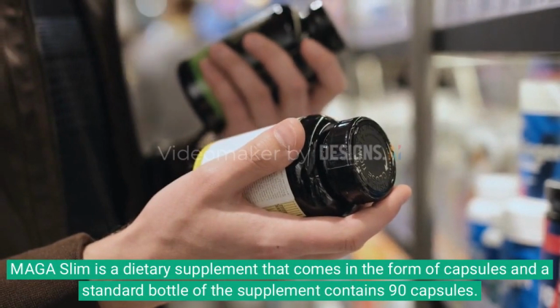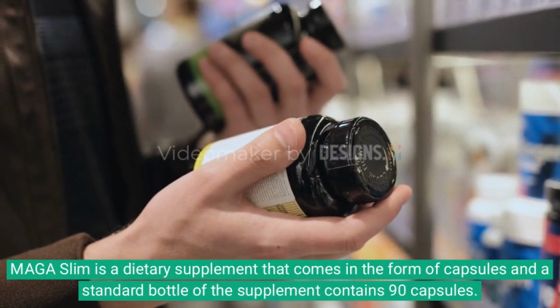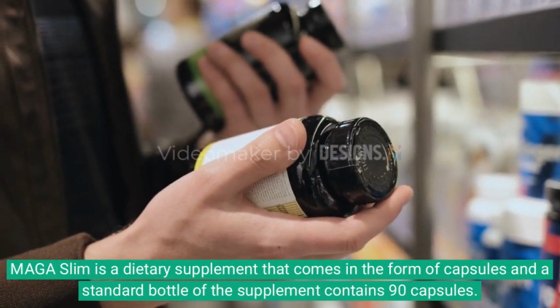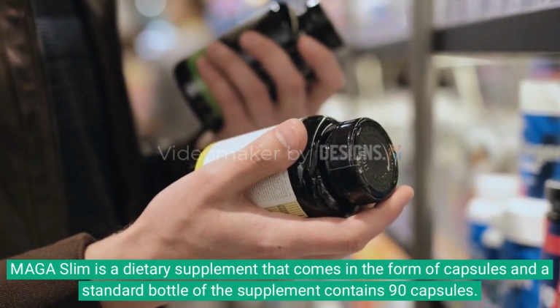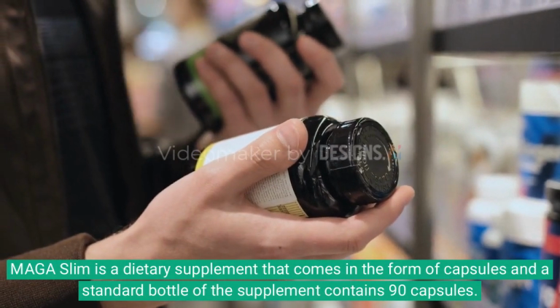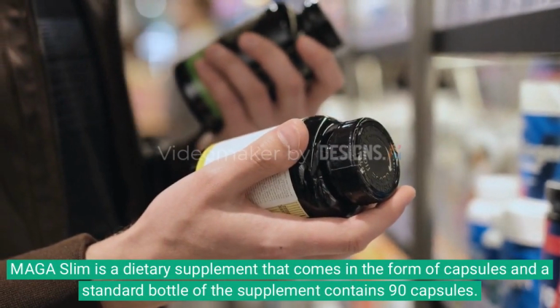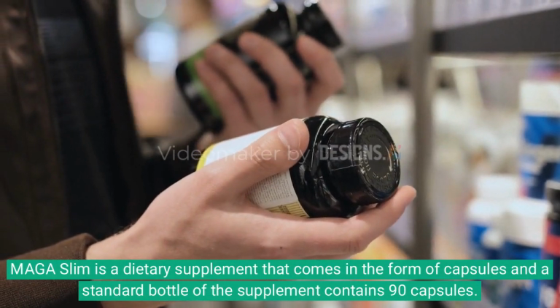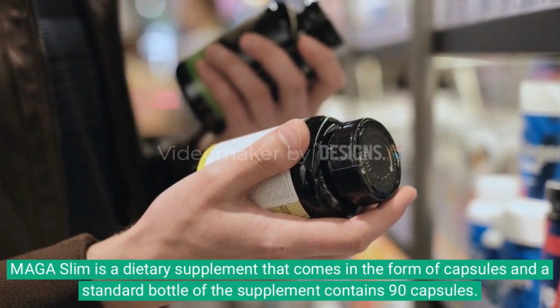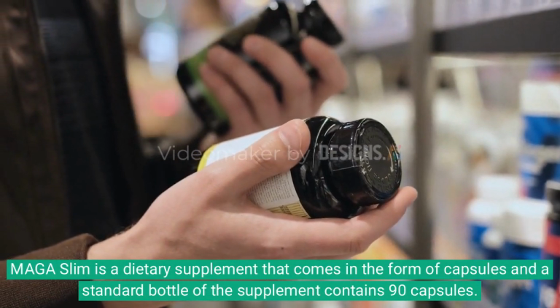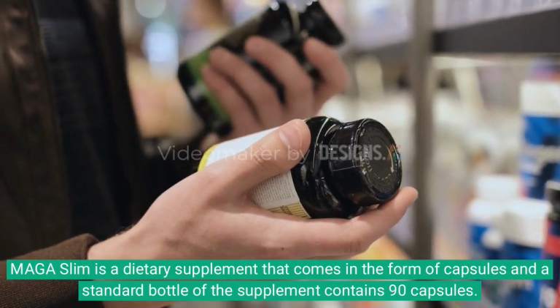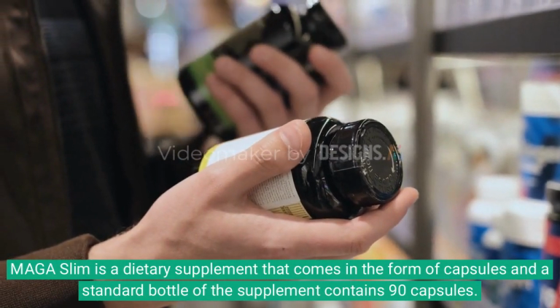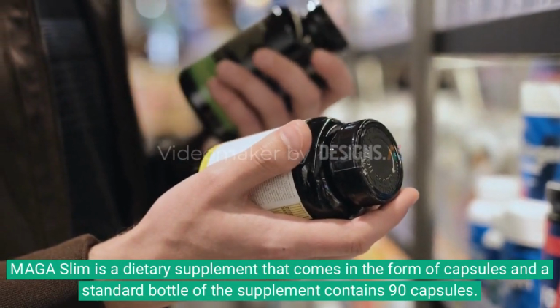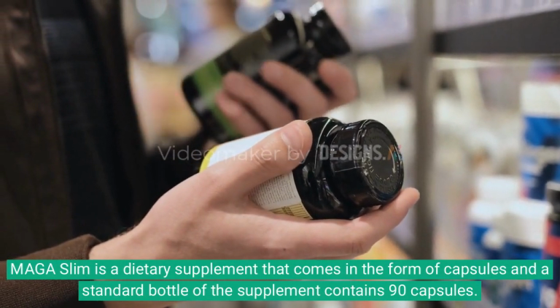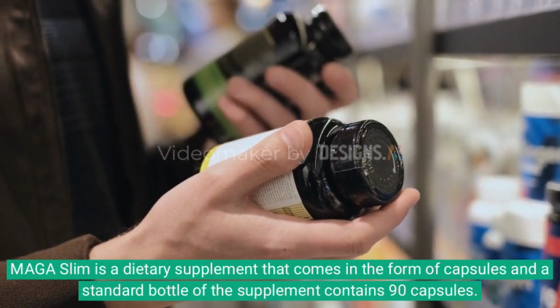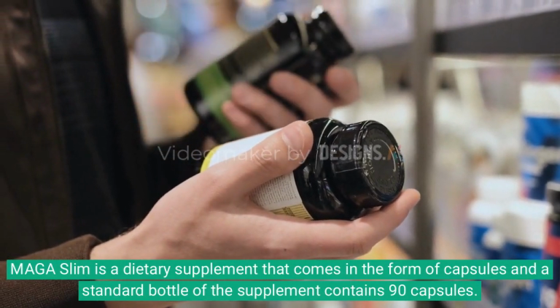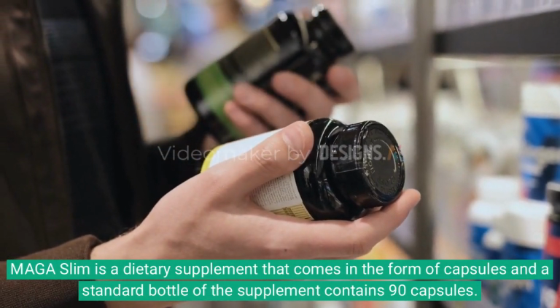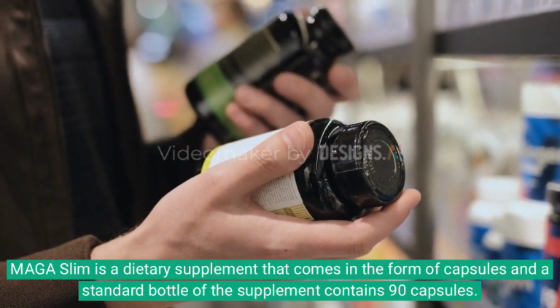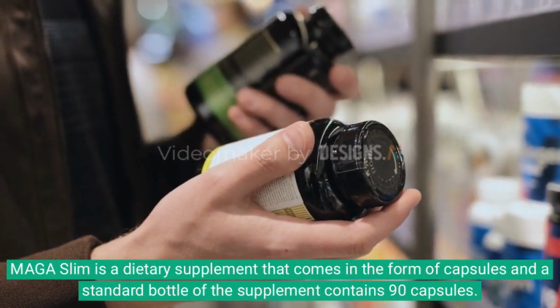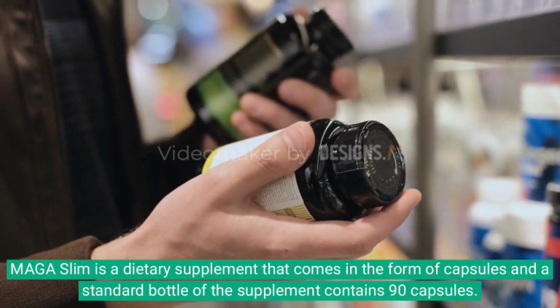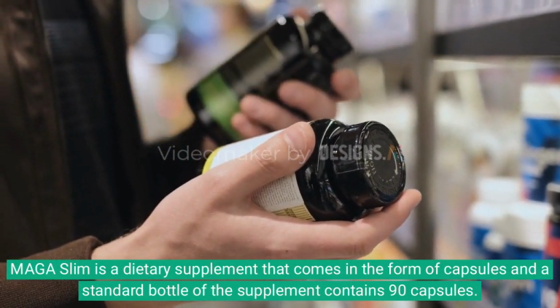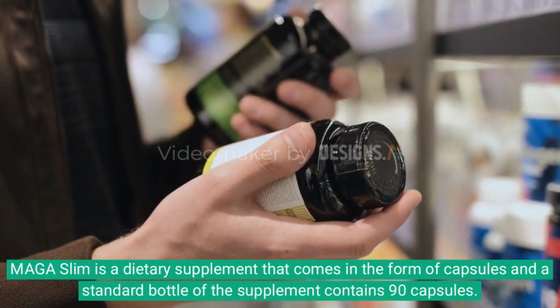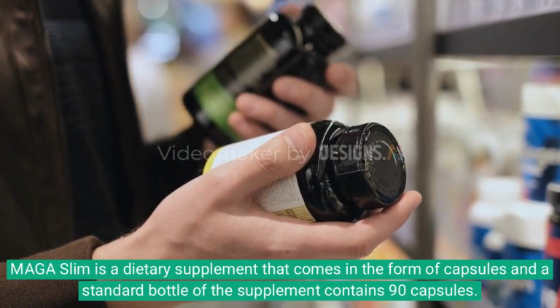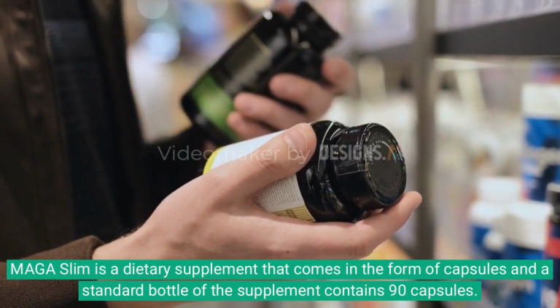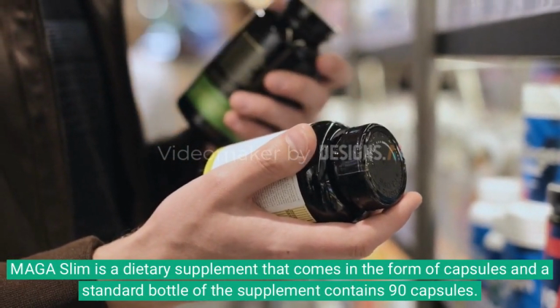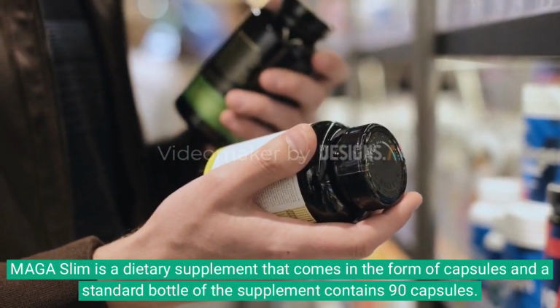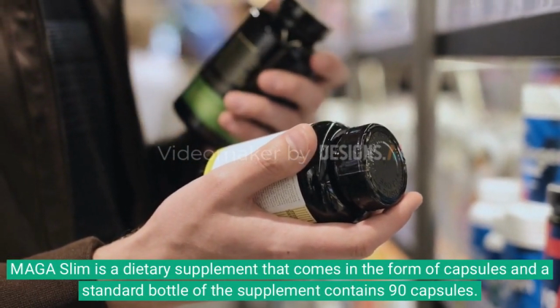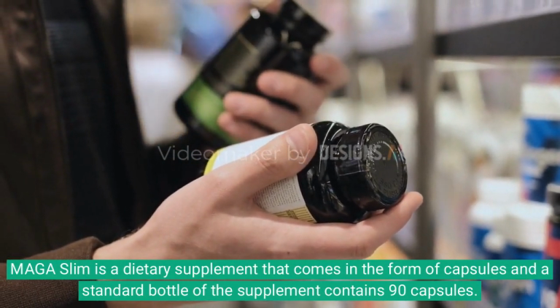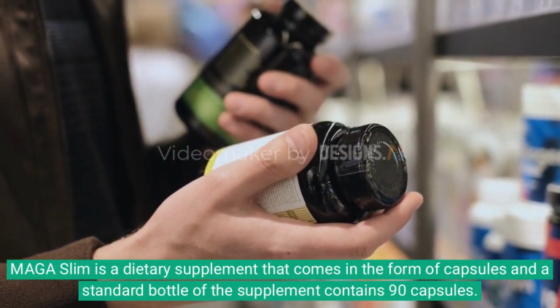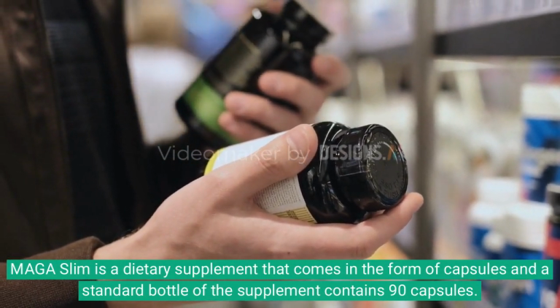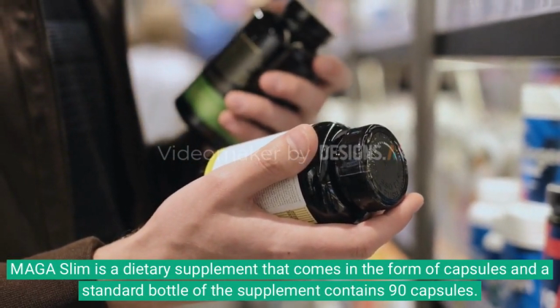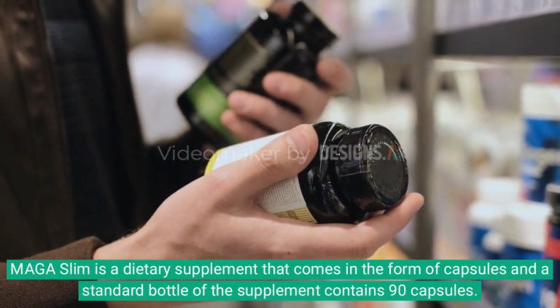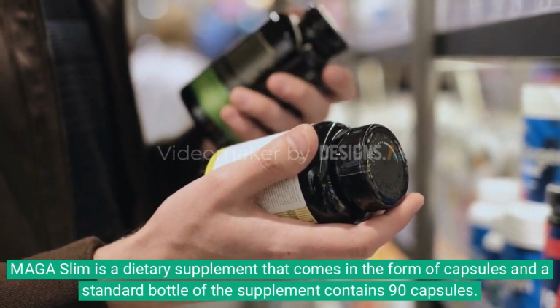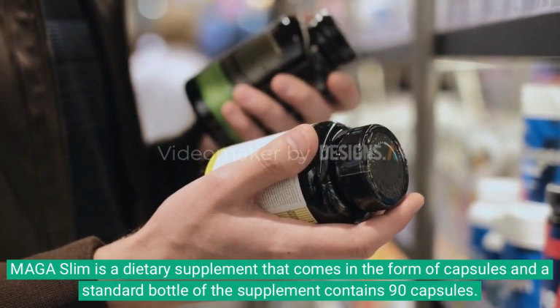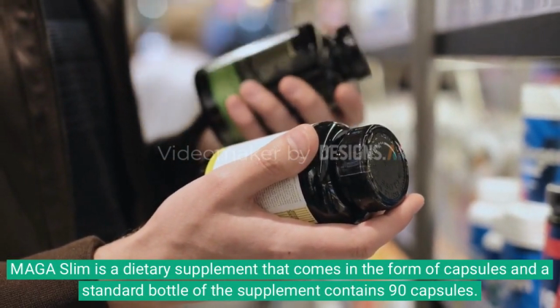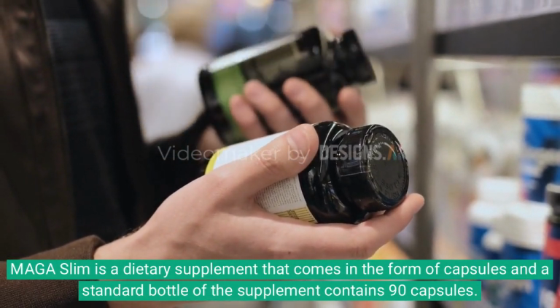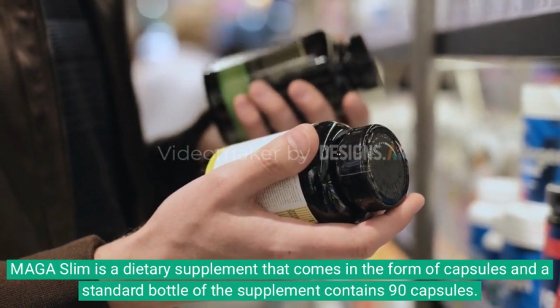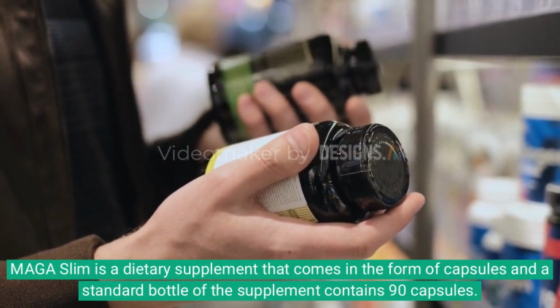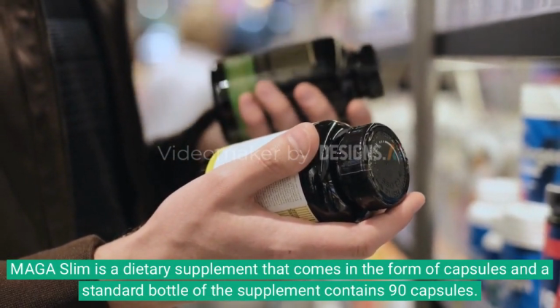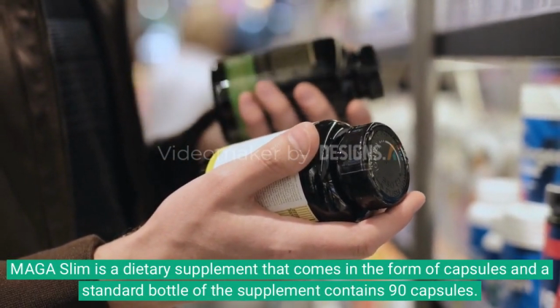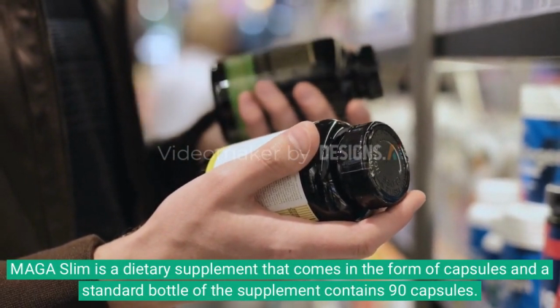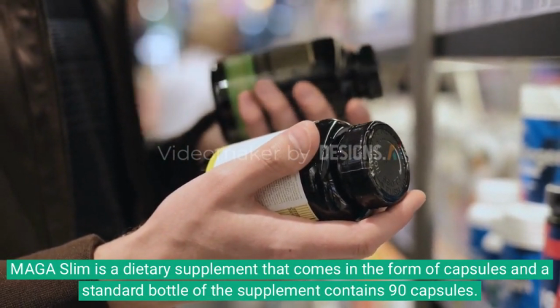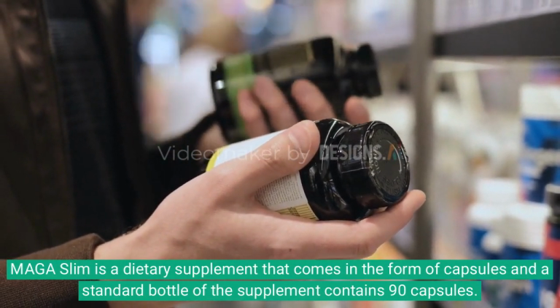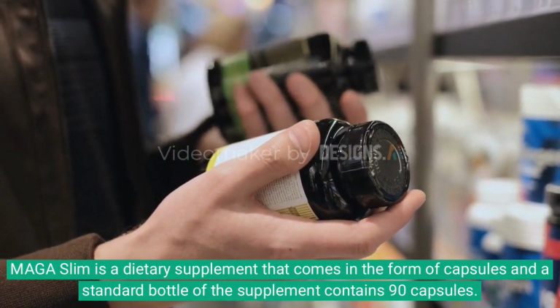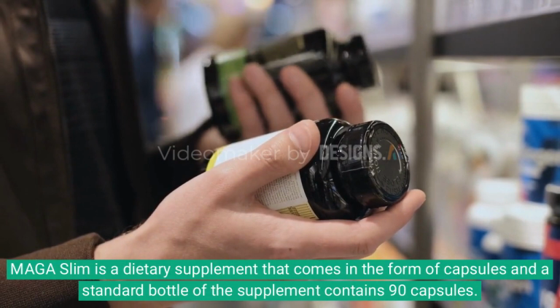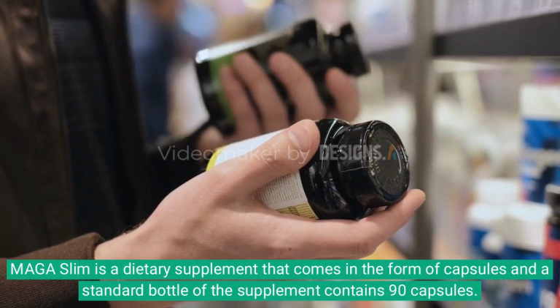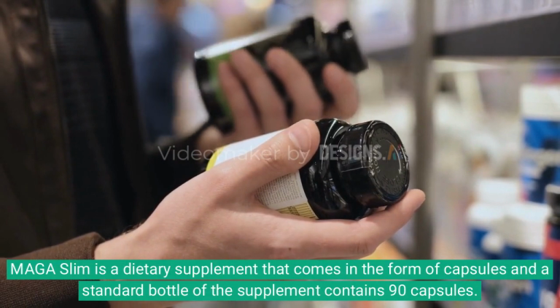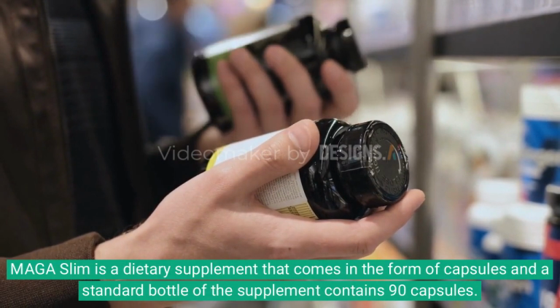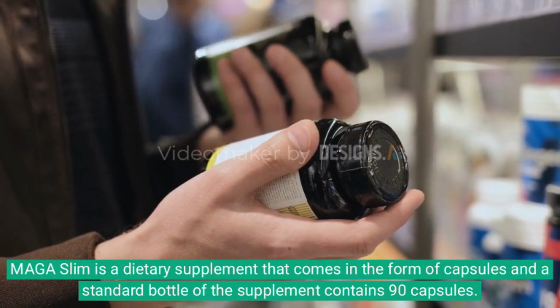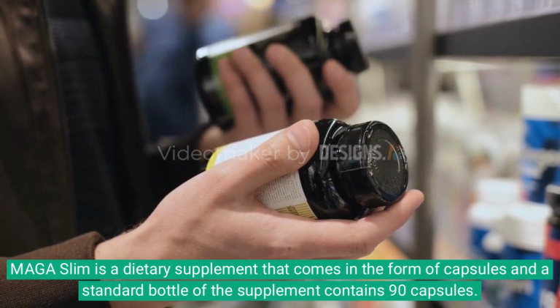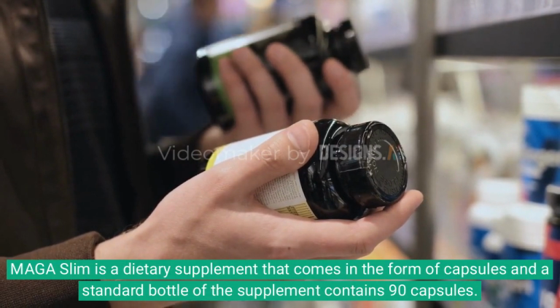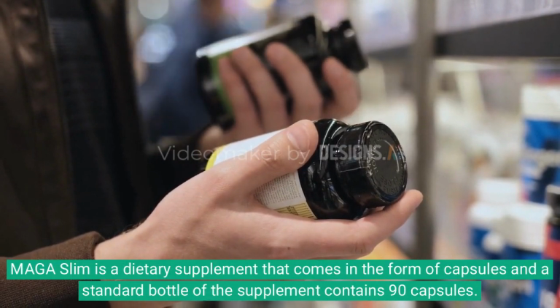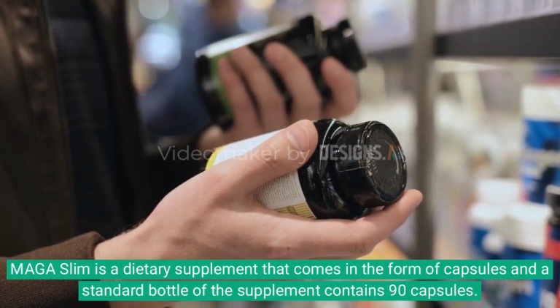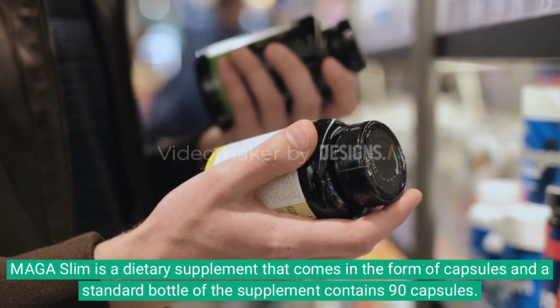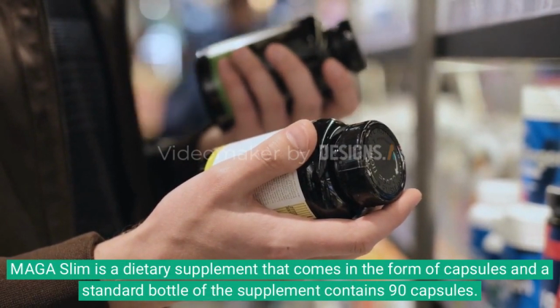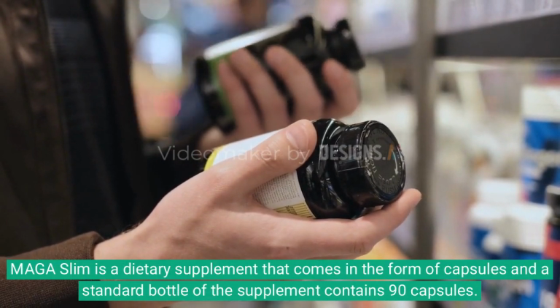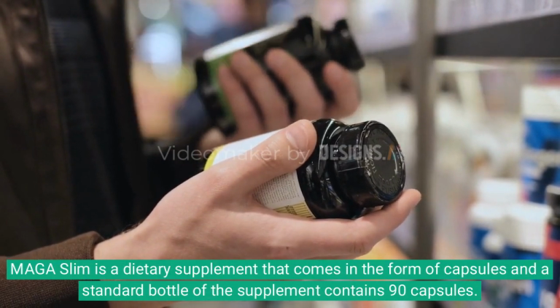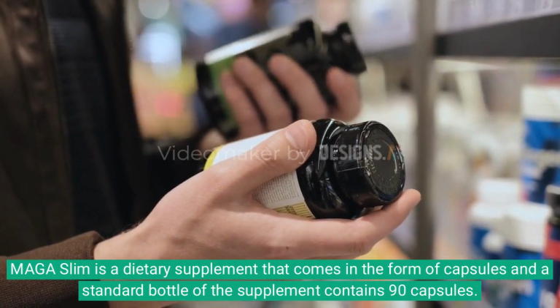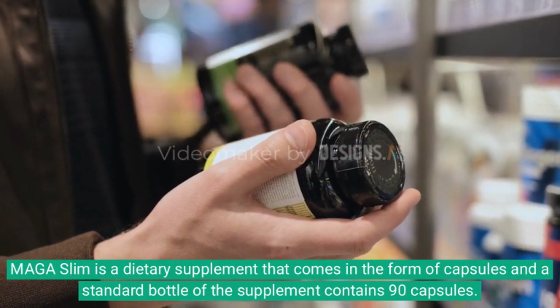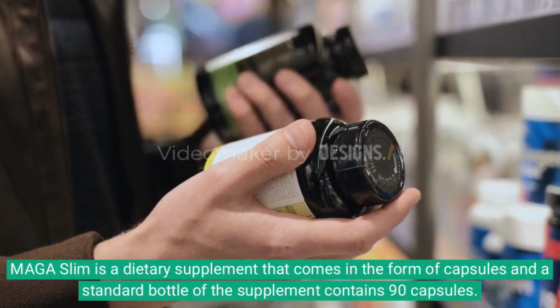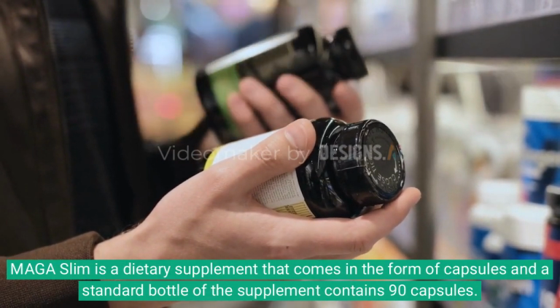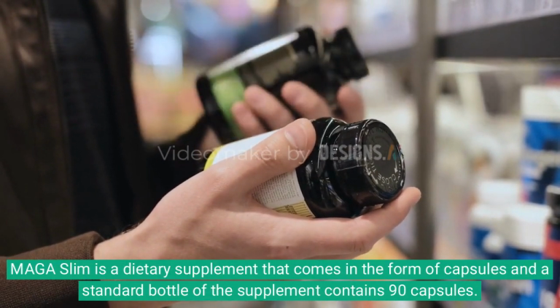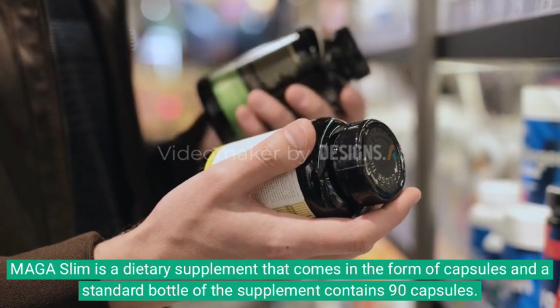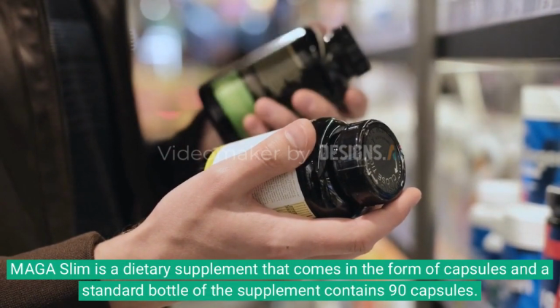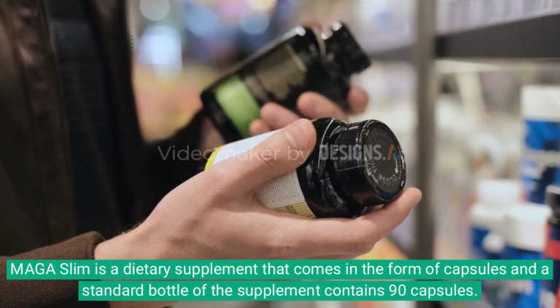Maga Slim is a dietary supplement that comes in the form of capsules, and a standard bottle of the supplement contains 90 capsules.